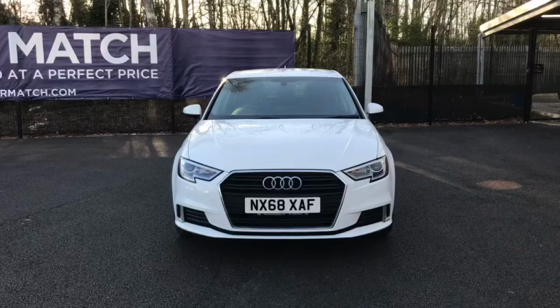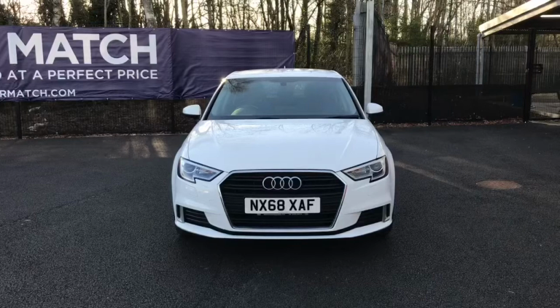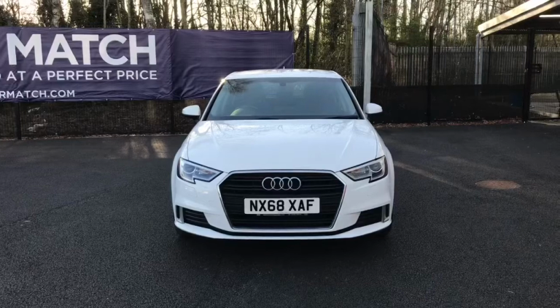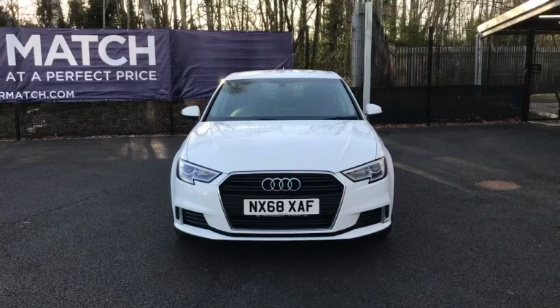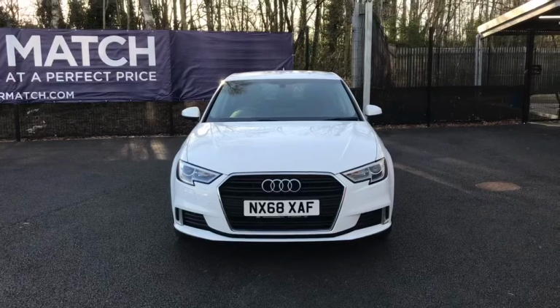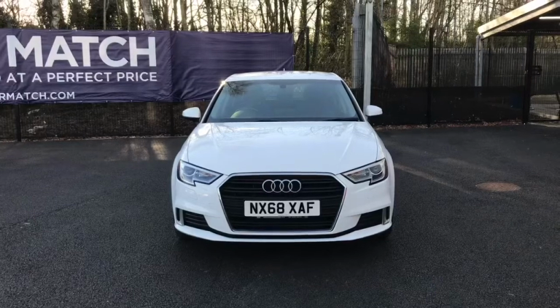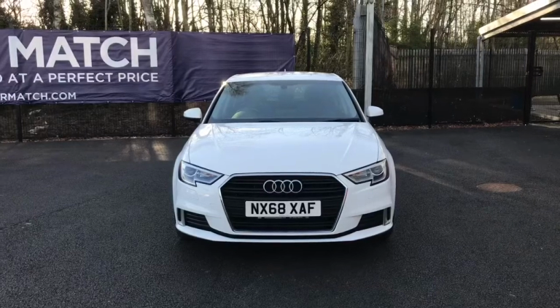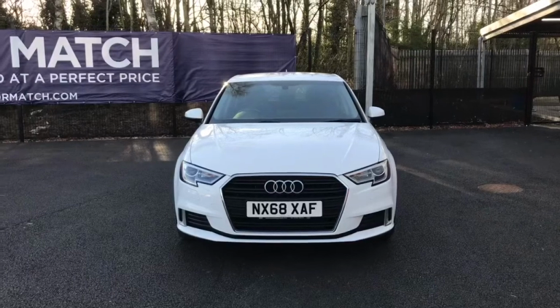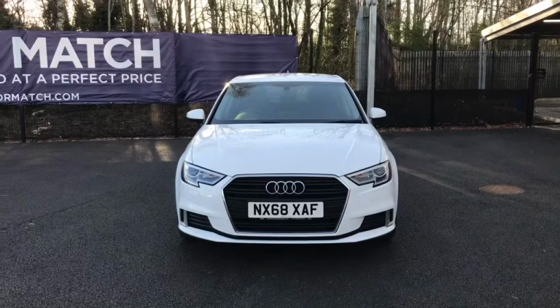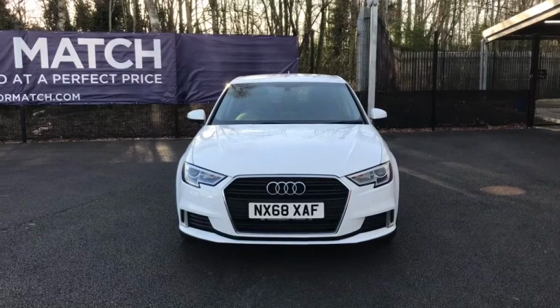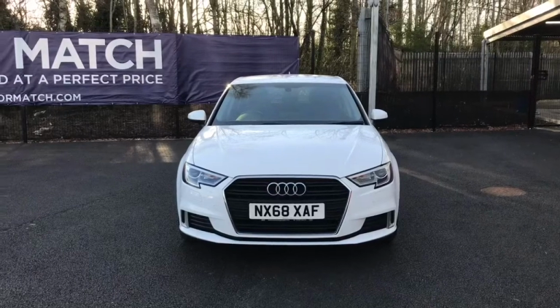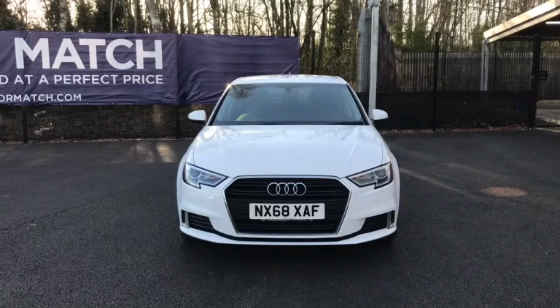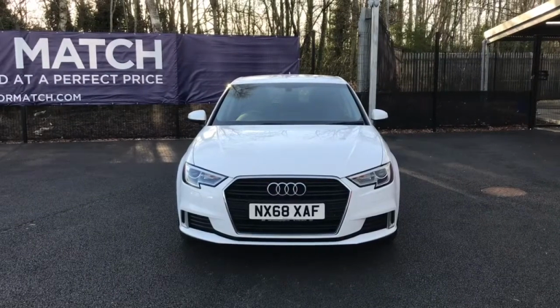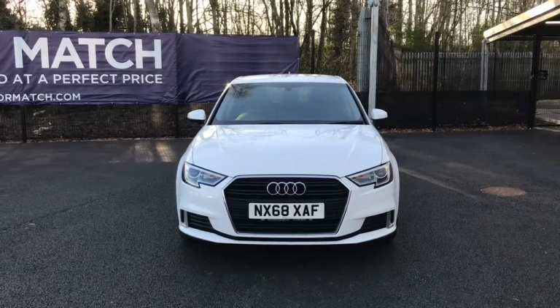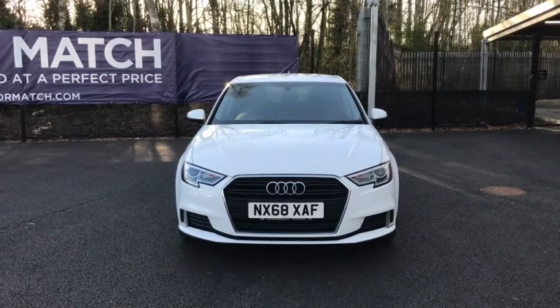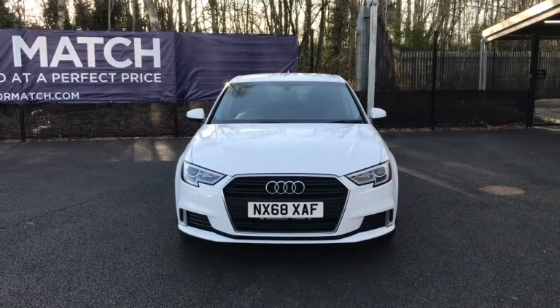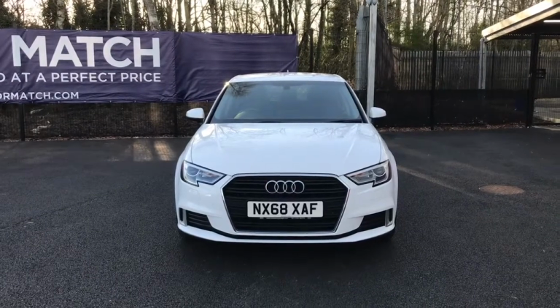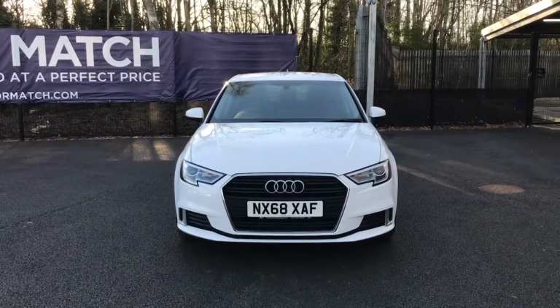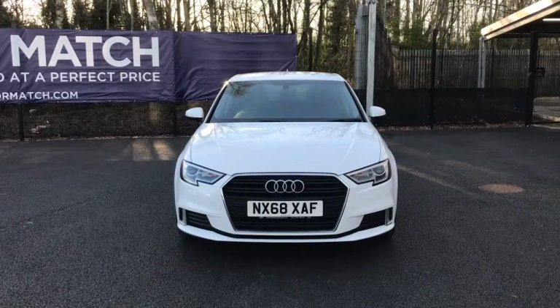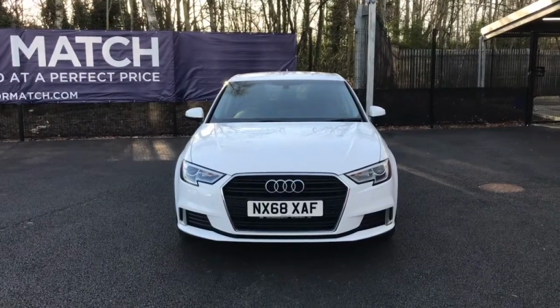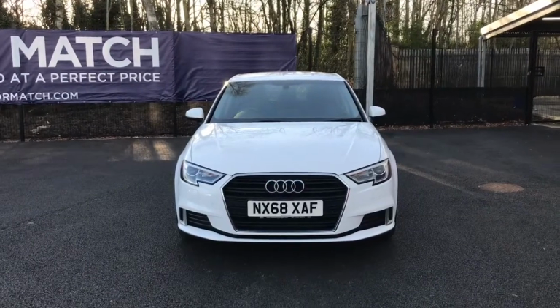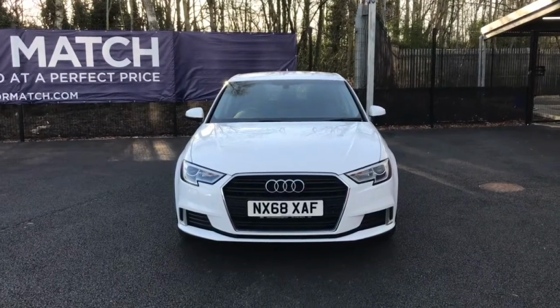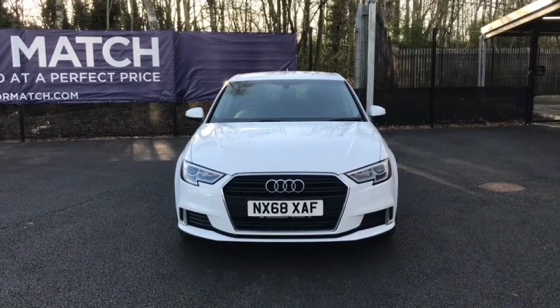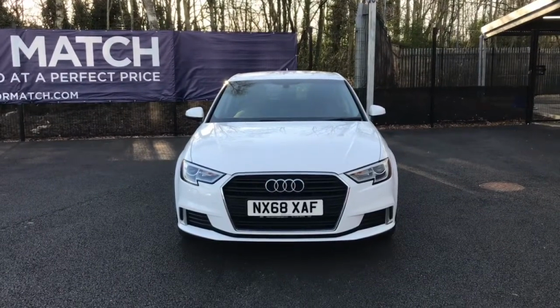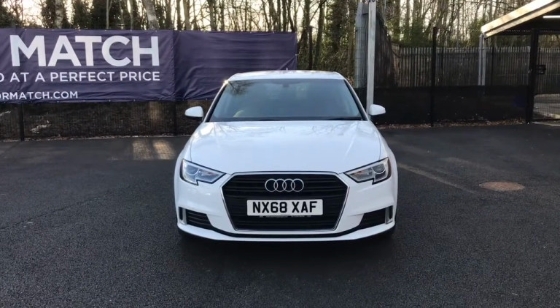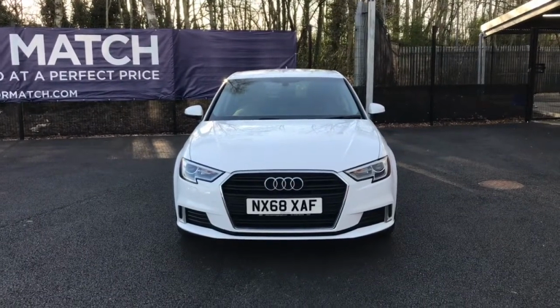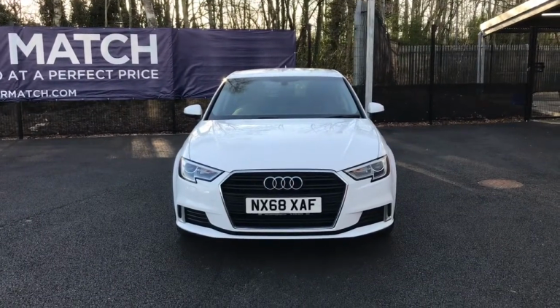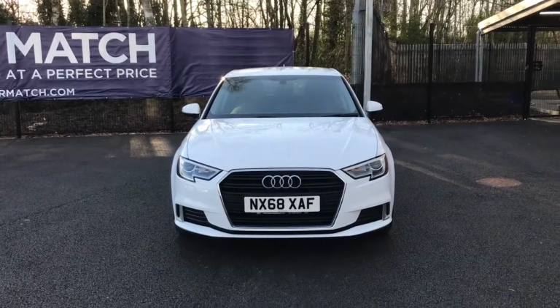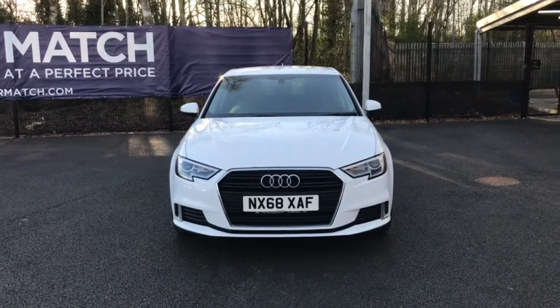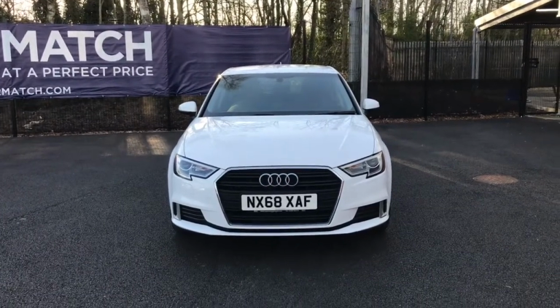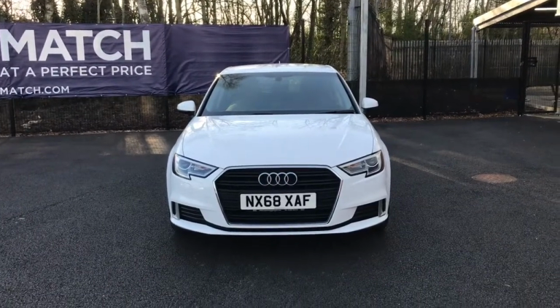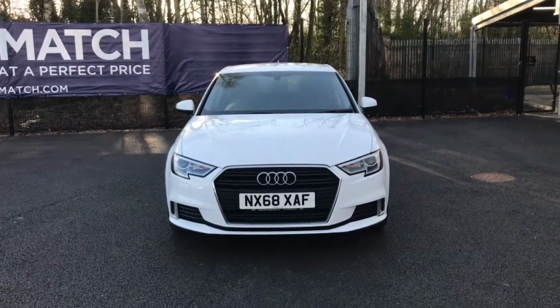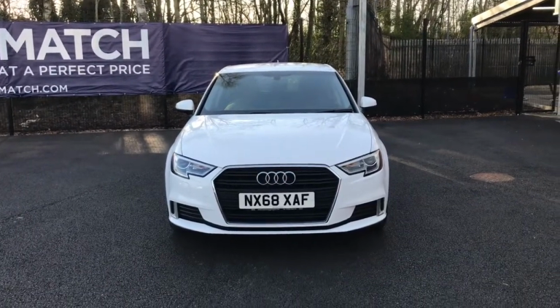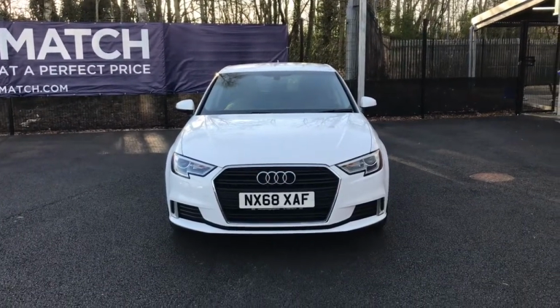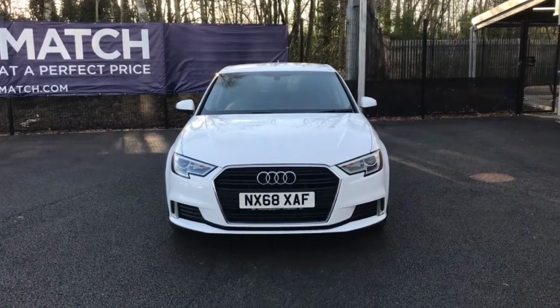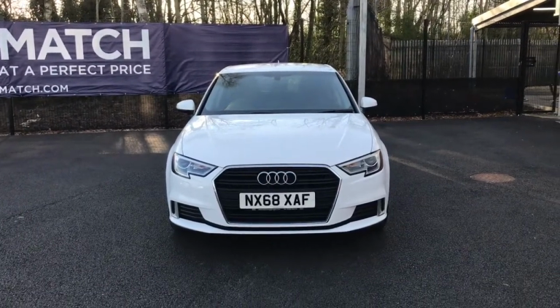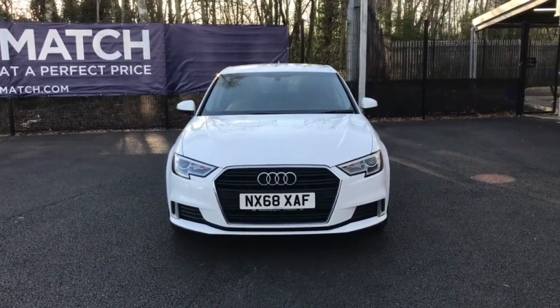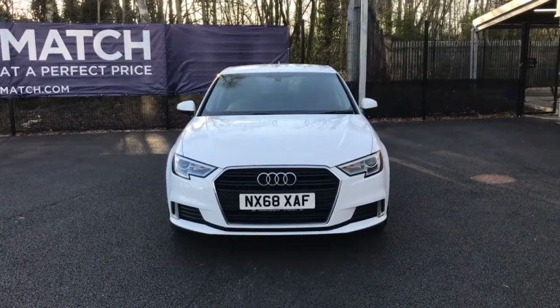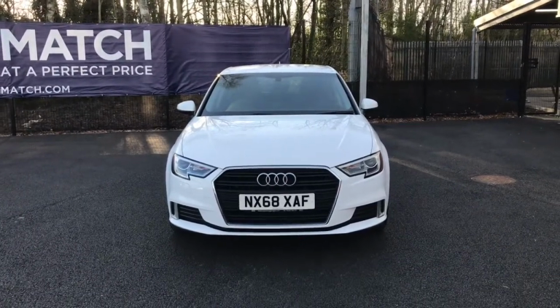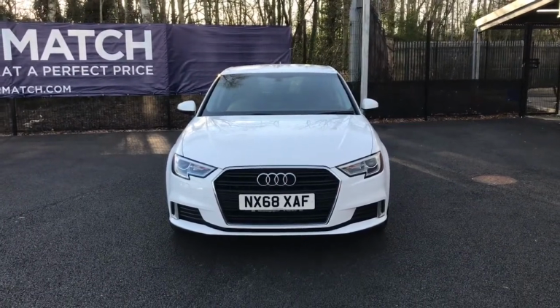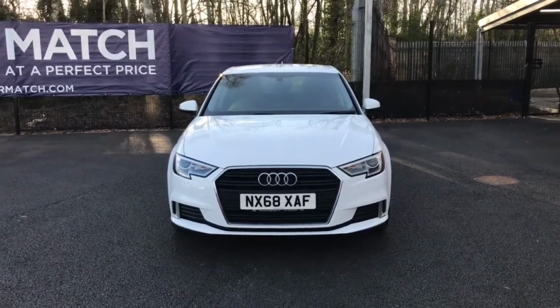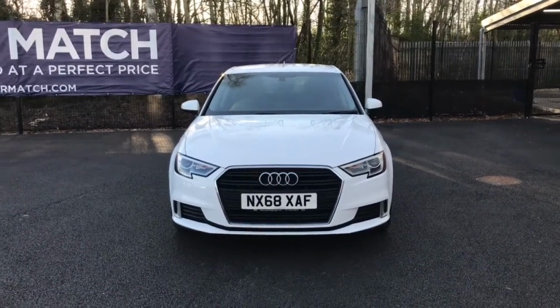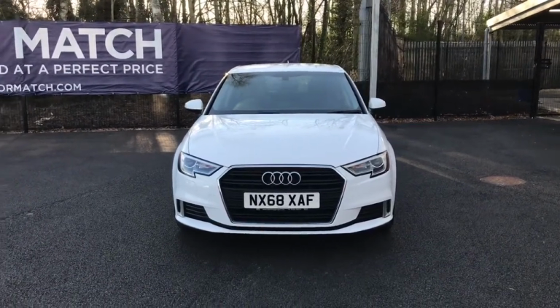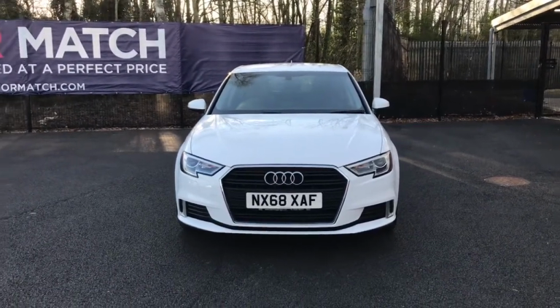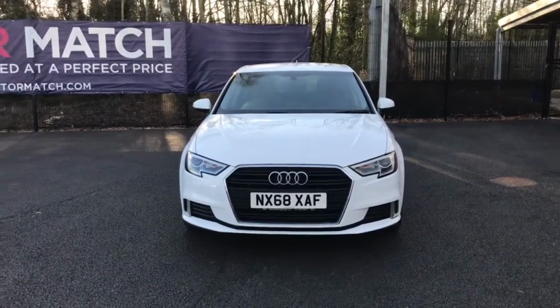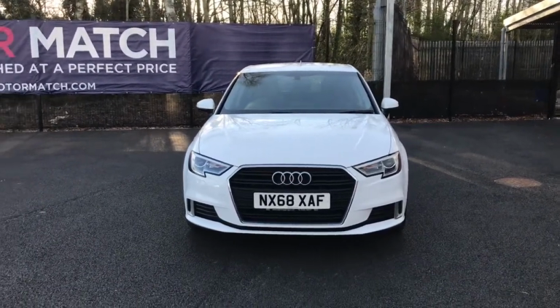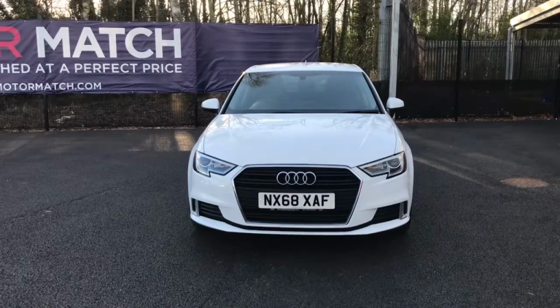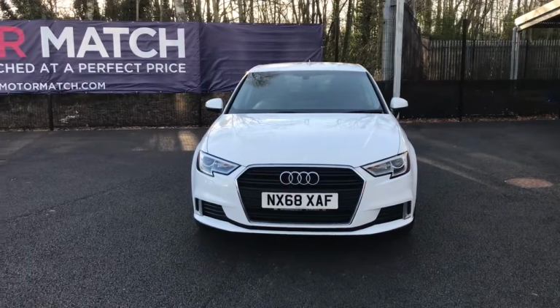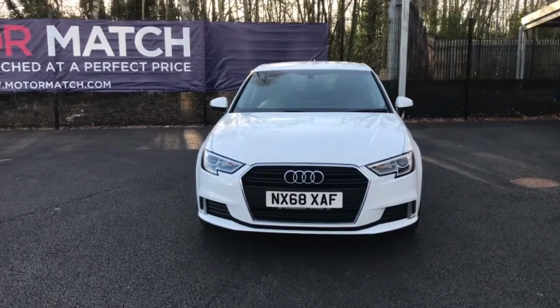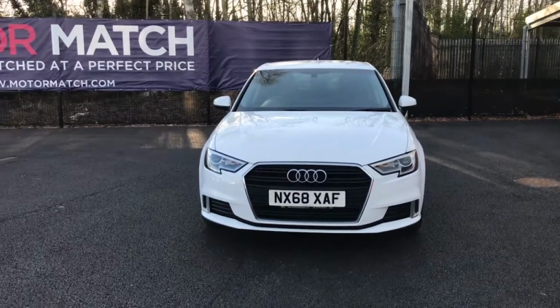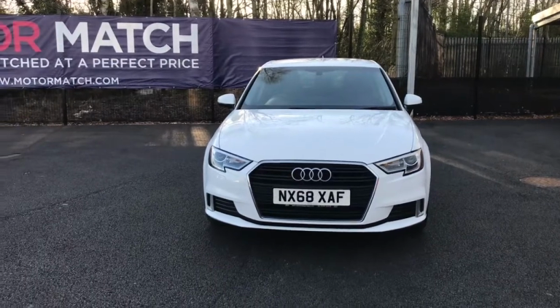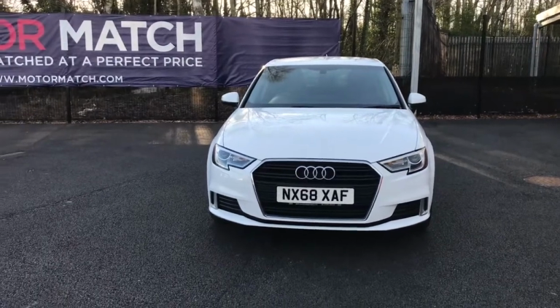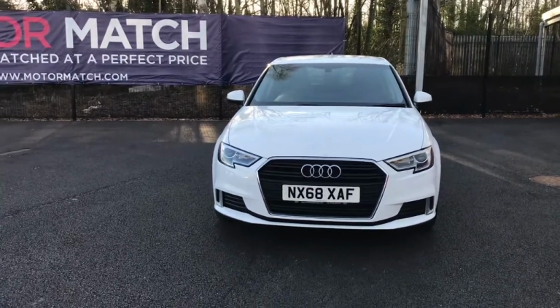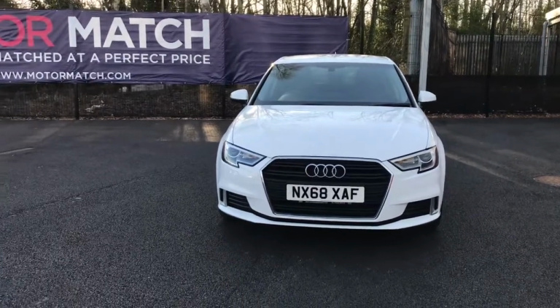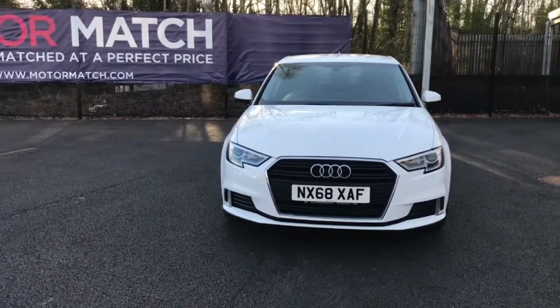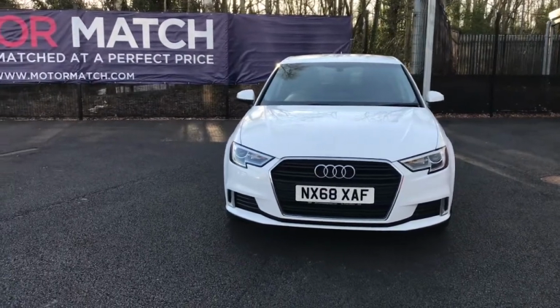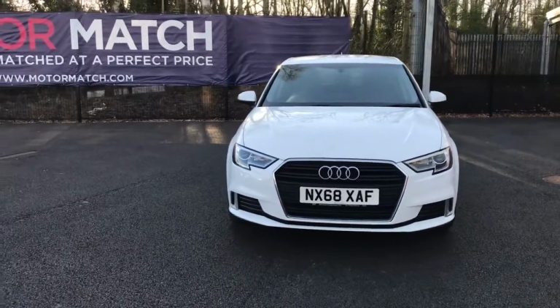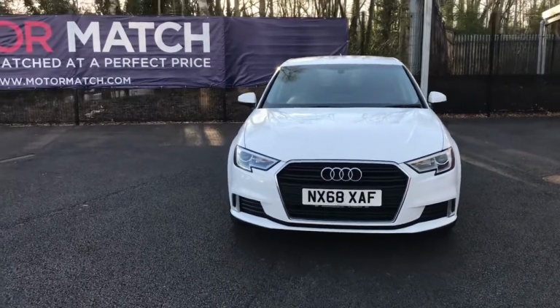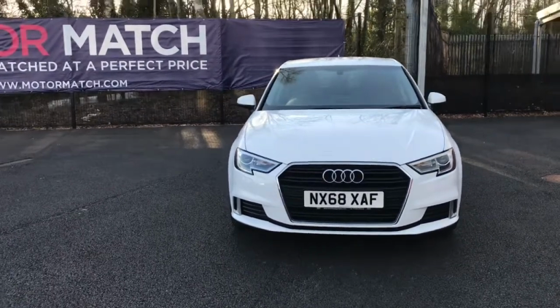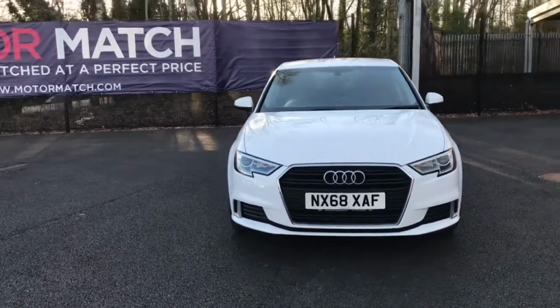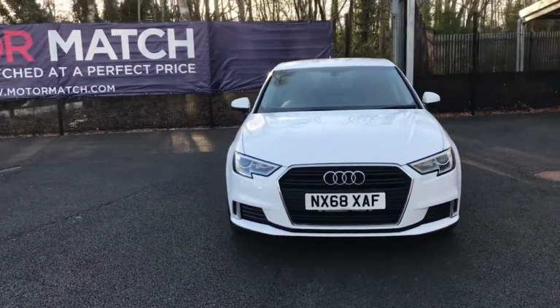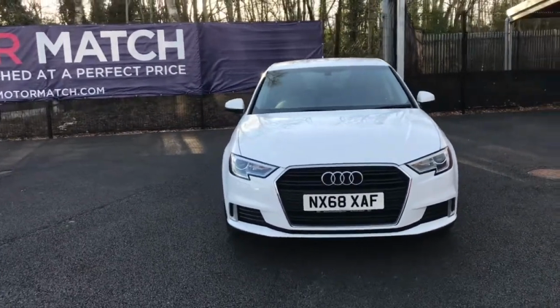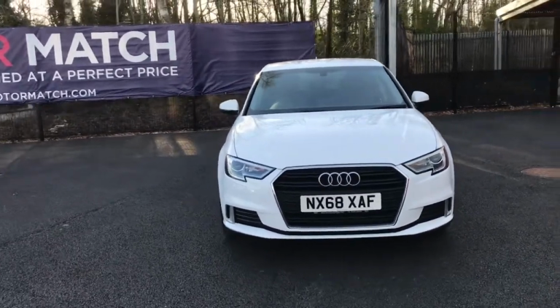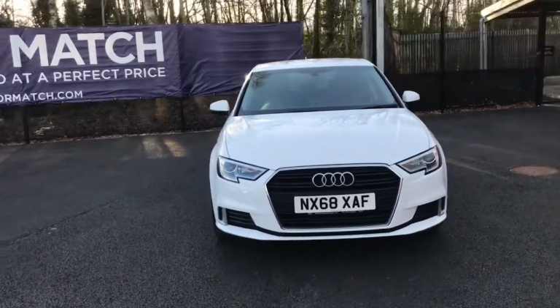Hello and welcome to Motor Match Bolton. Today we've got this Audi A3 TFSI COD Sport Sportback.